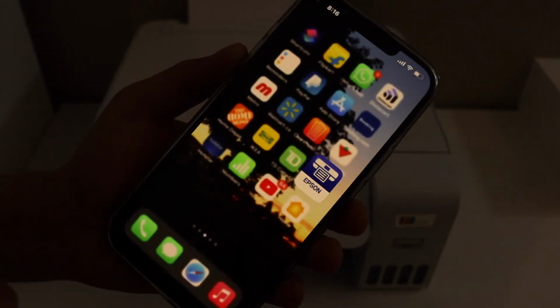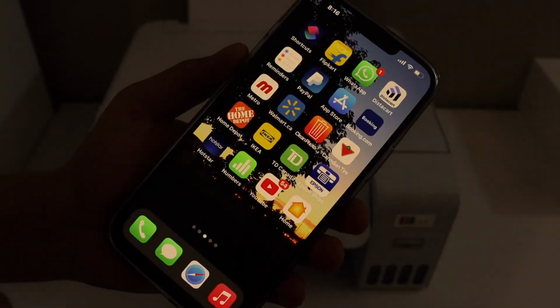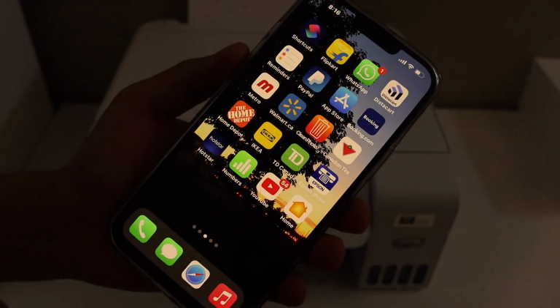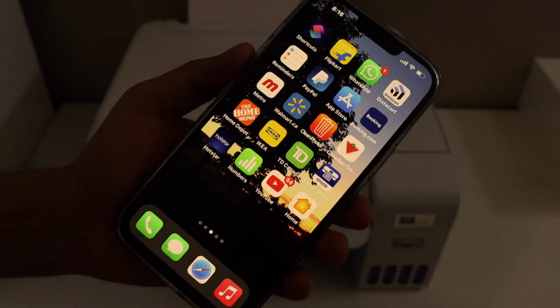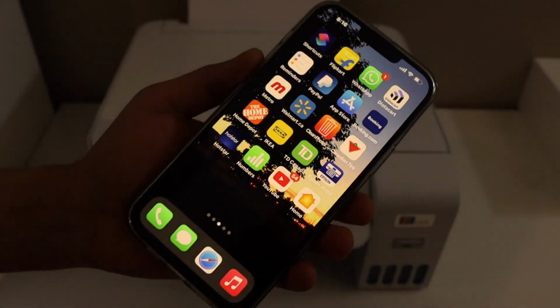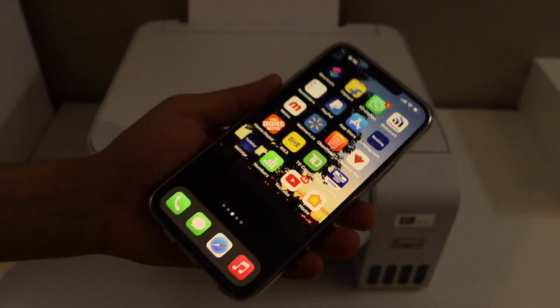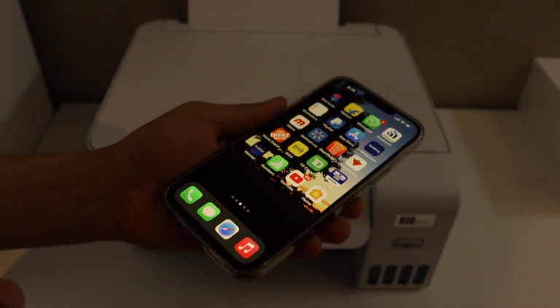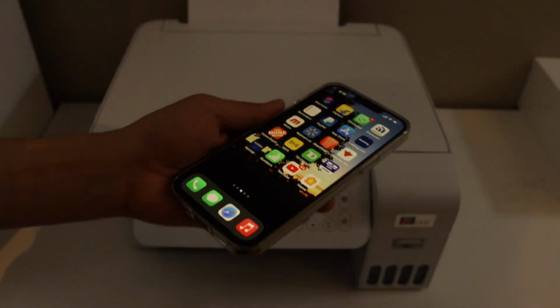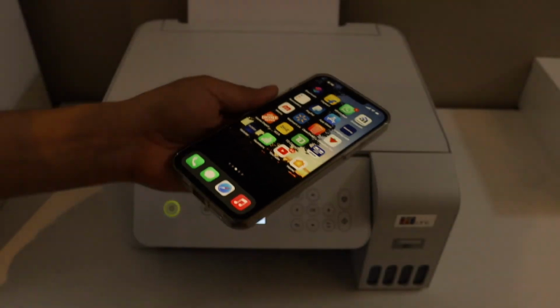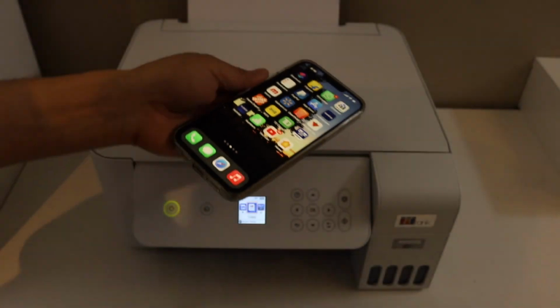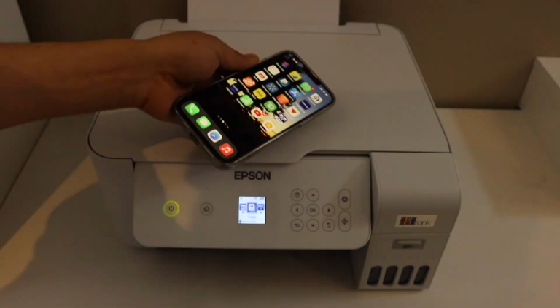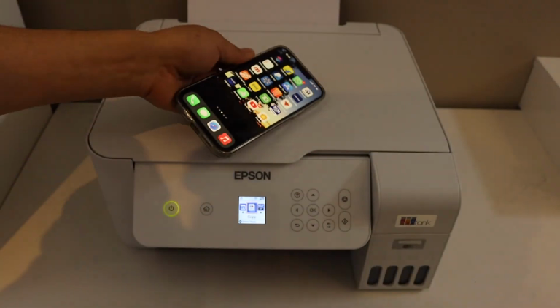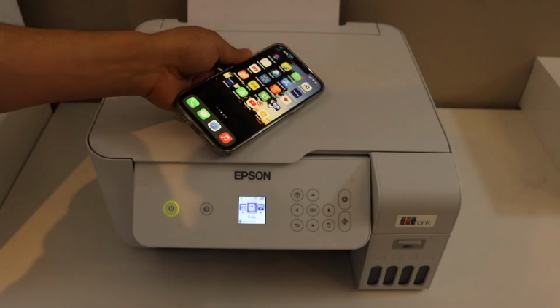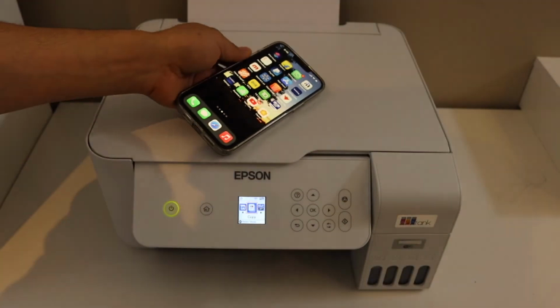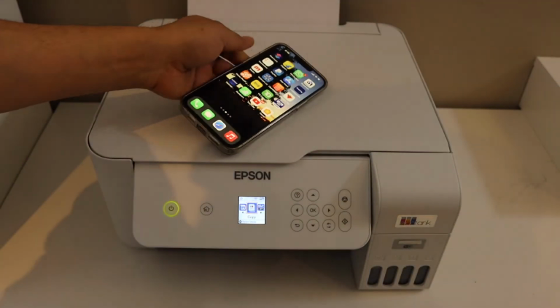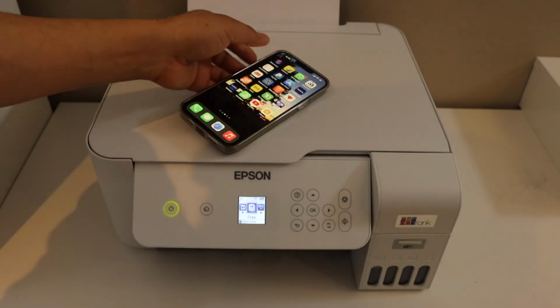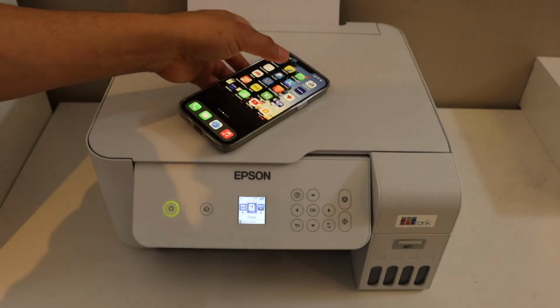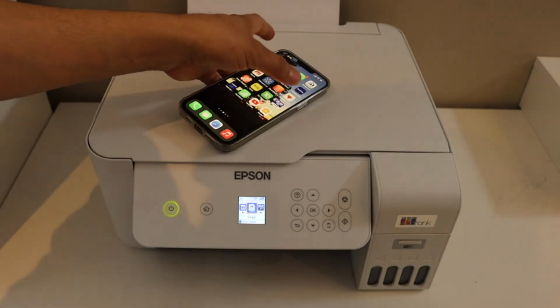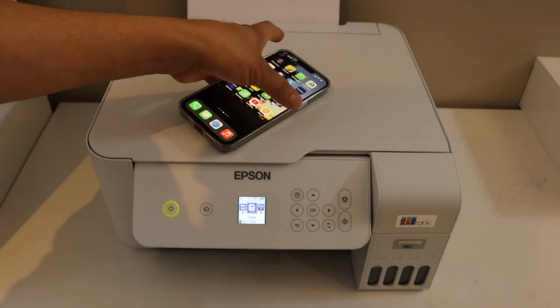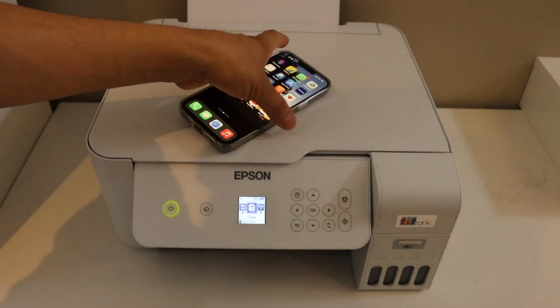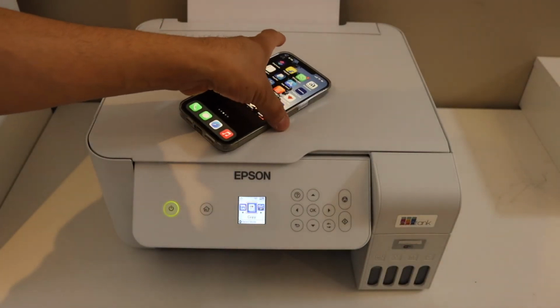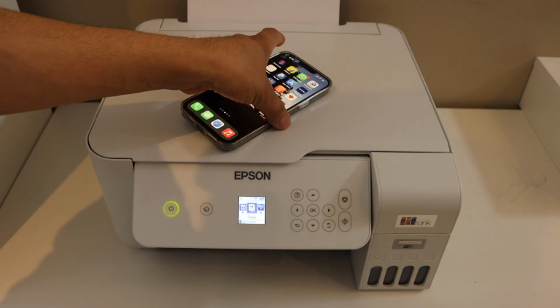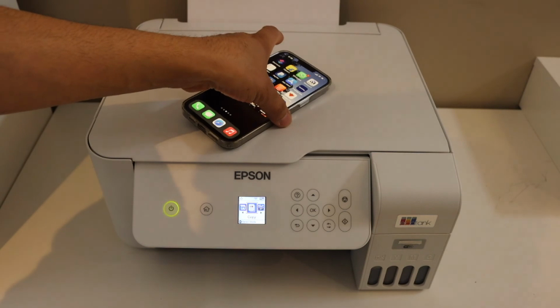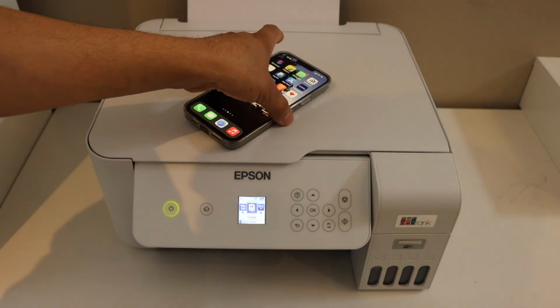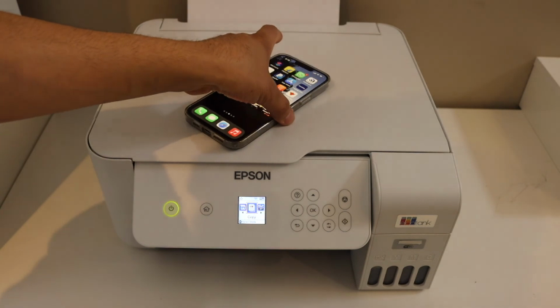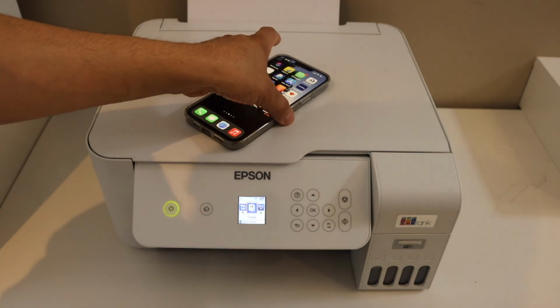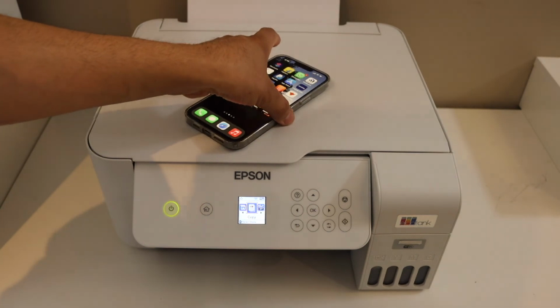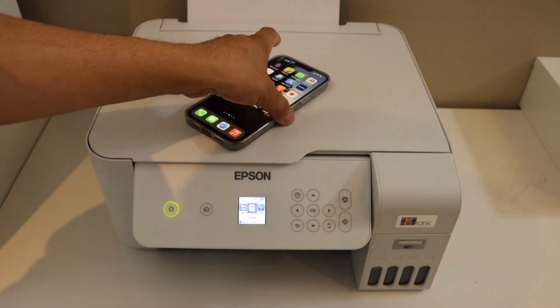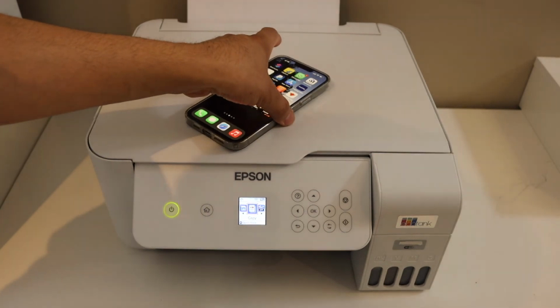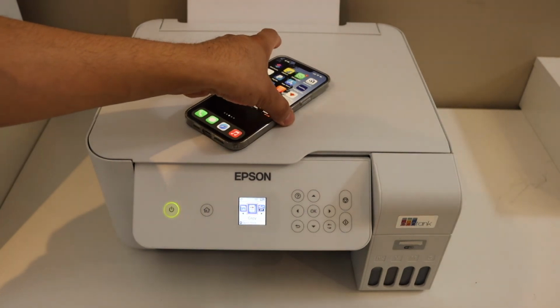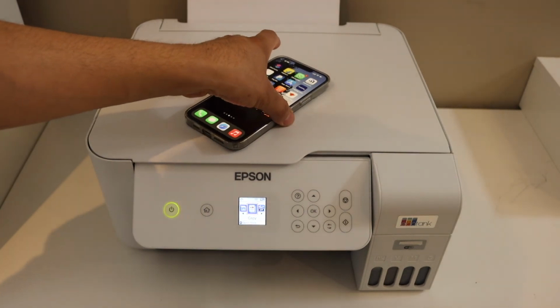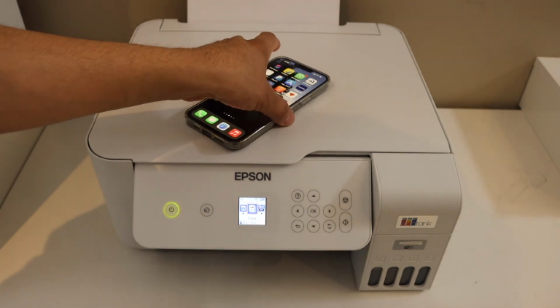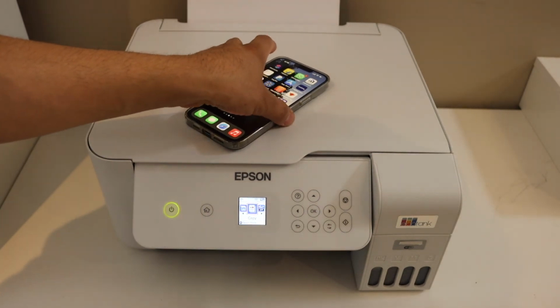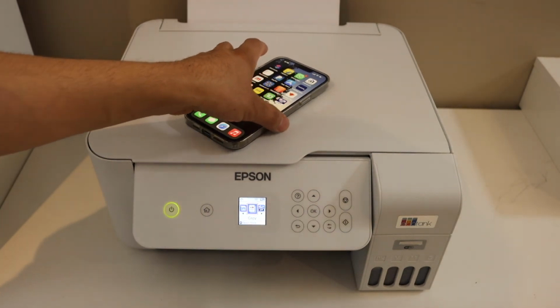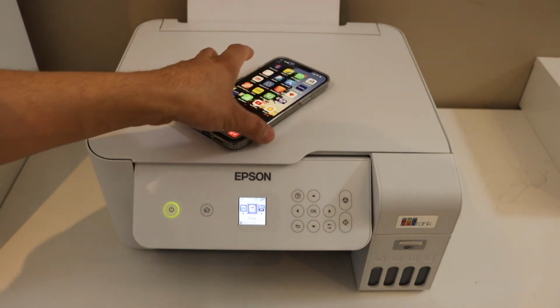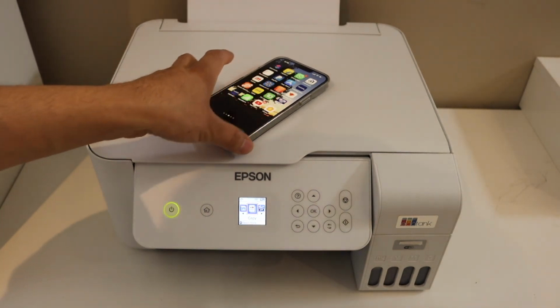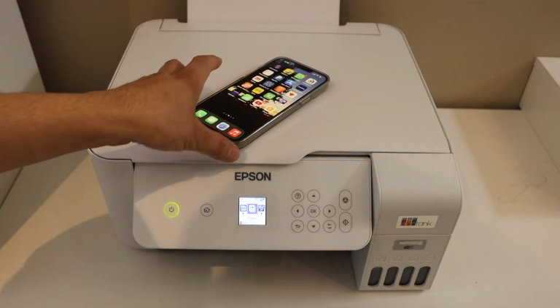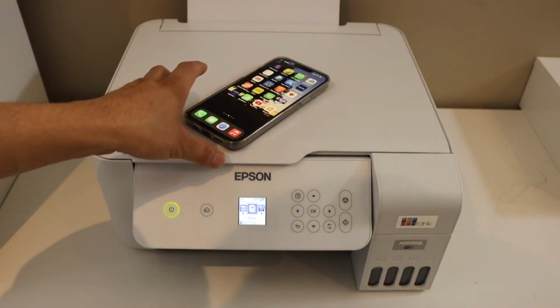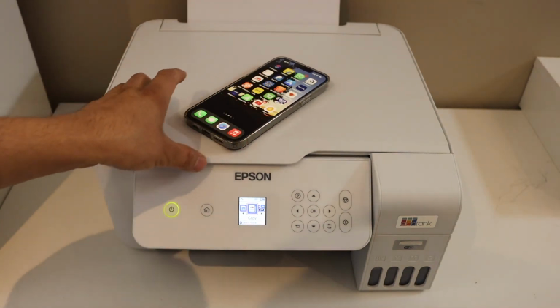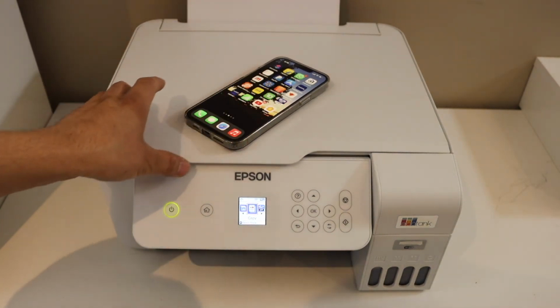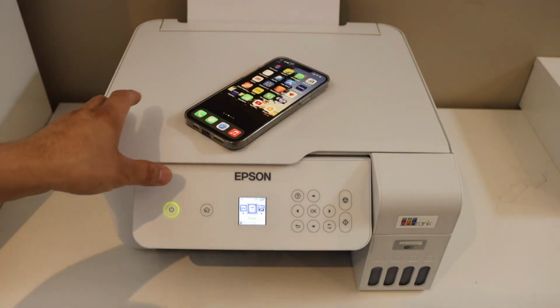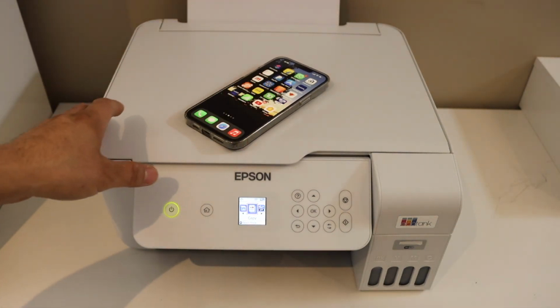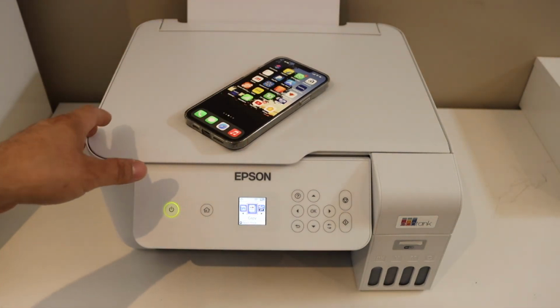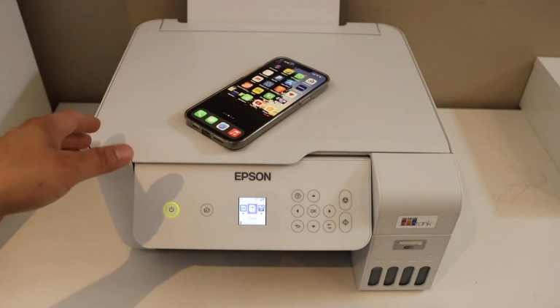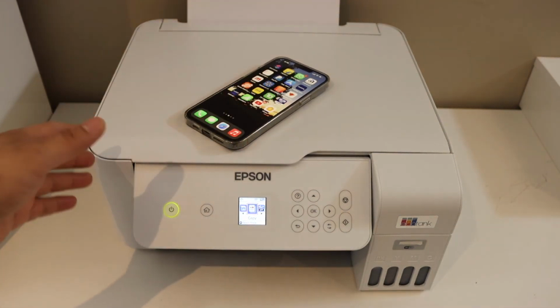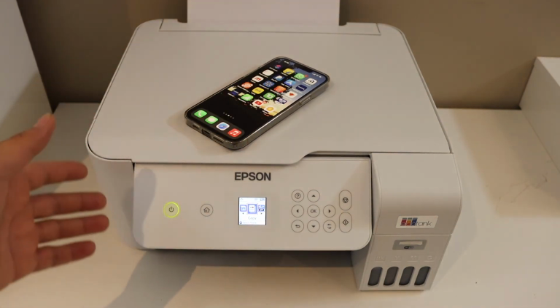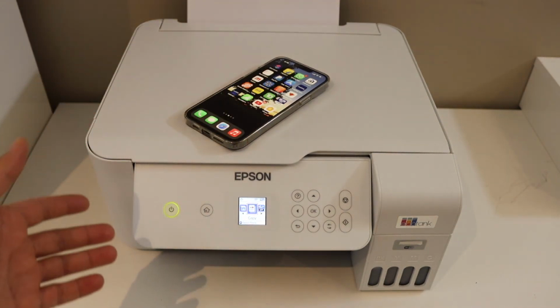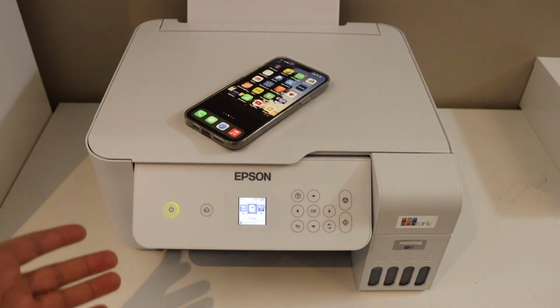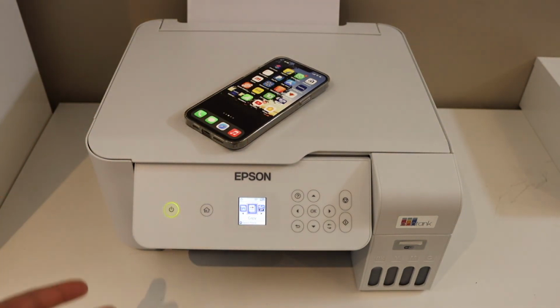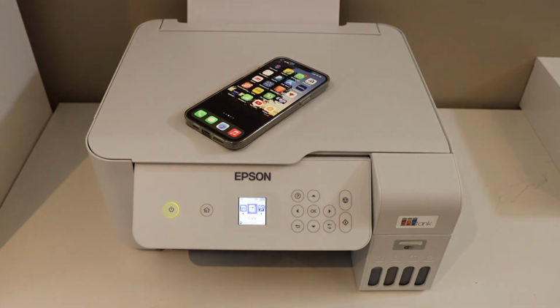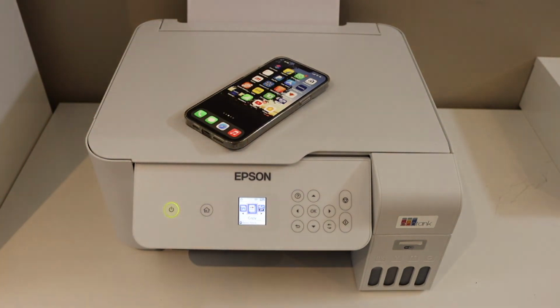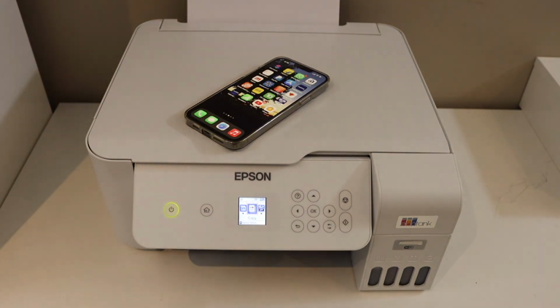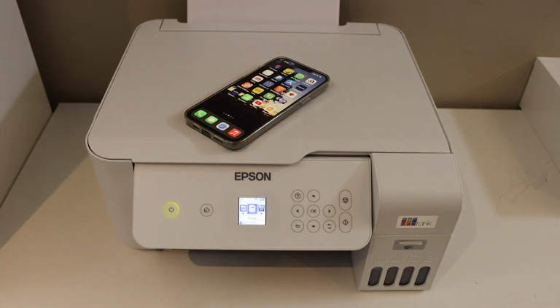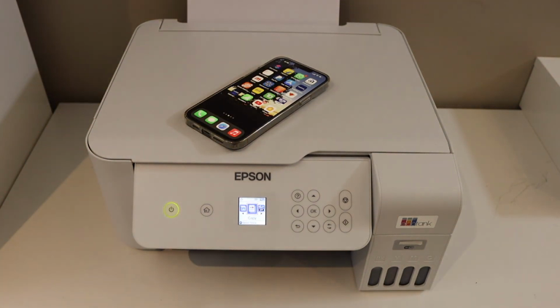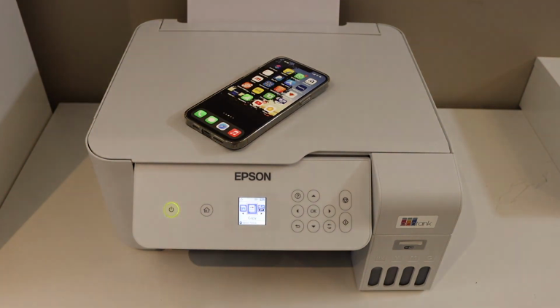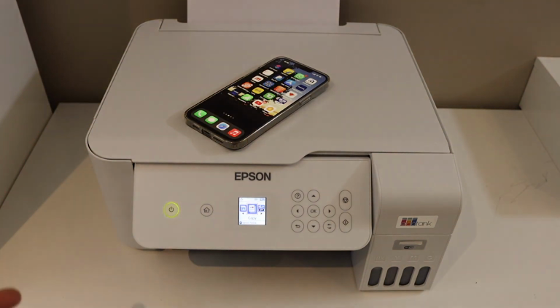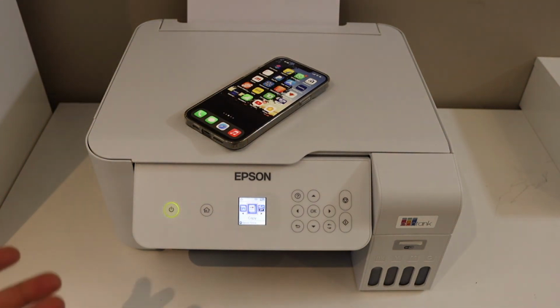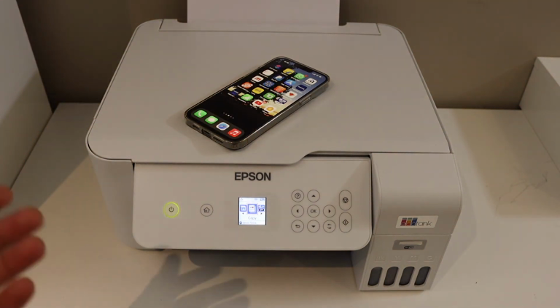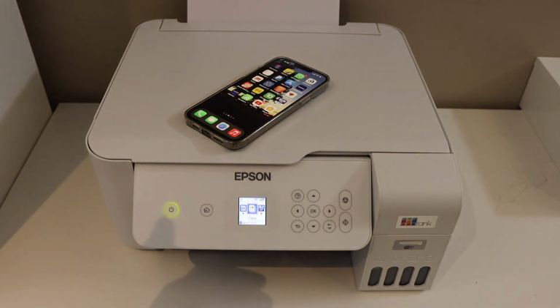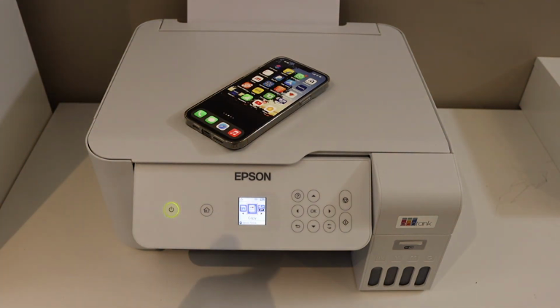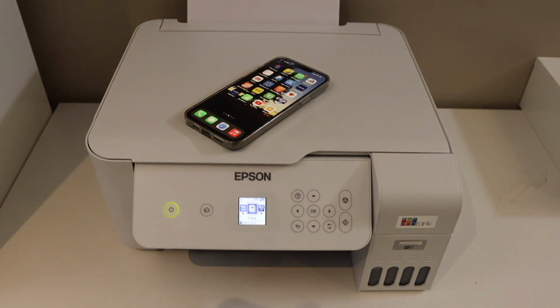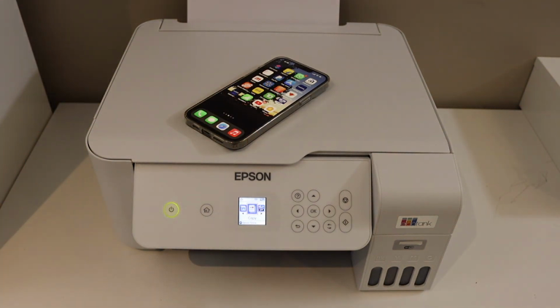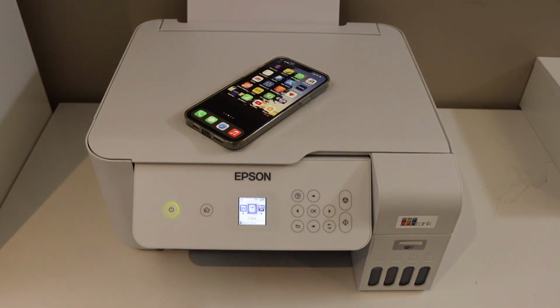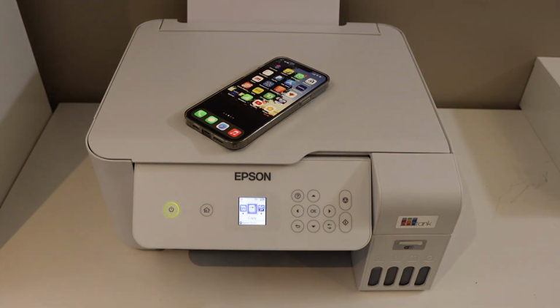This is how you set up this printer and add it to an iPhone for wireless printing and scanning. Thanks for watching.